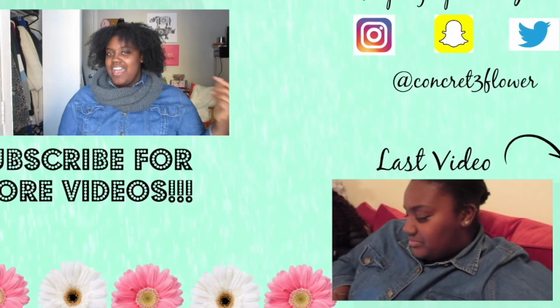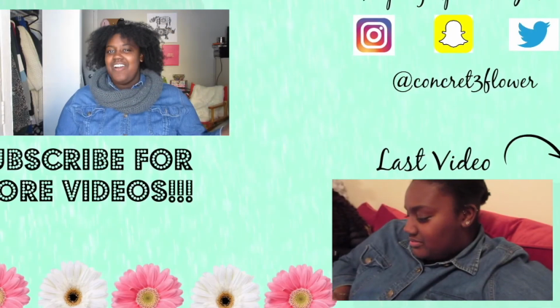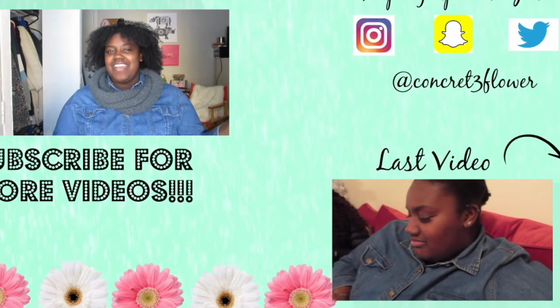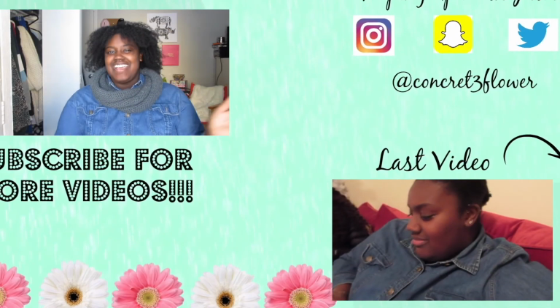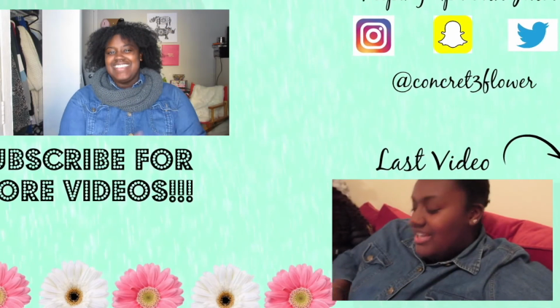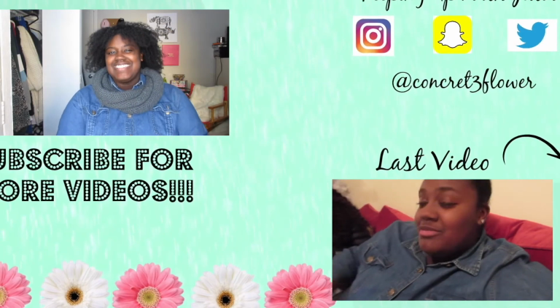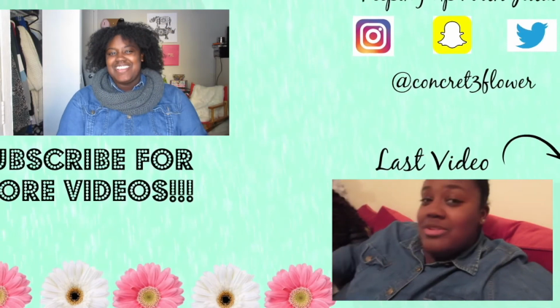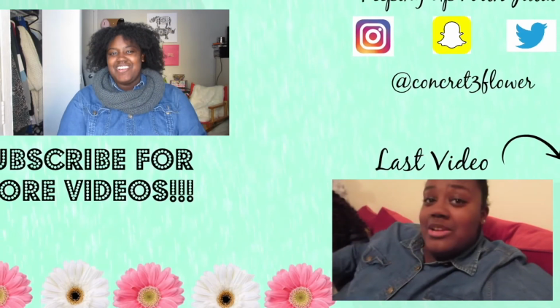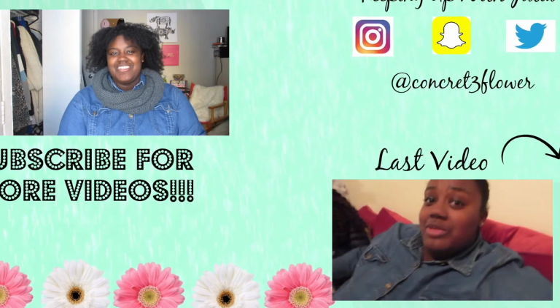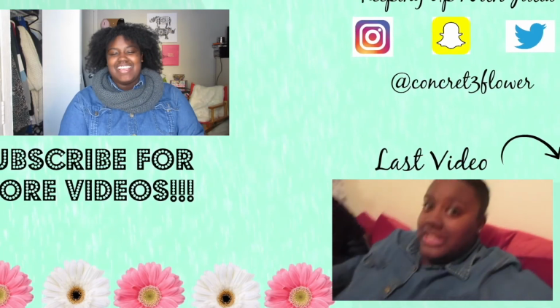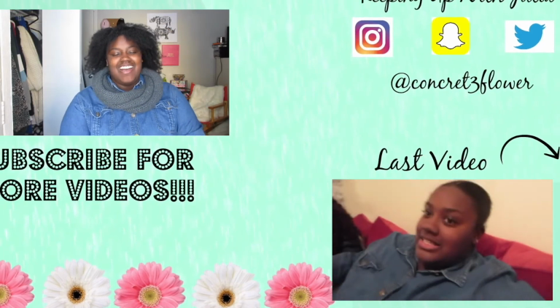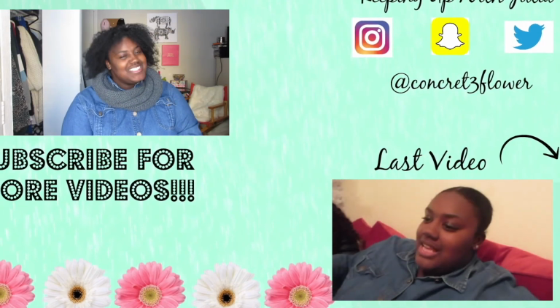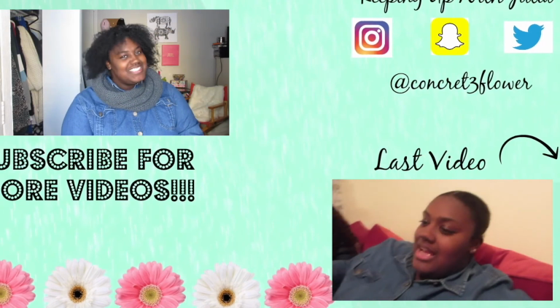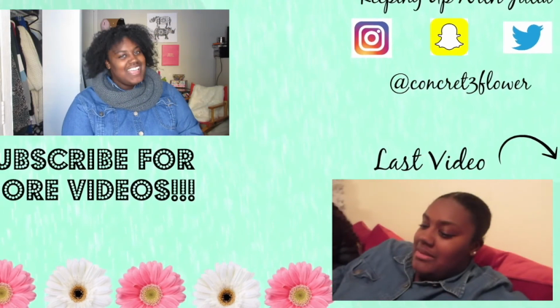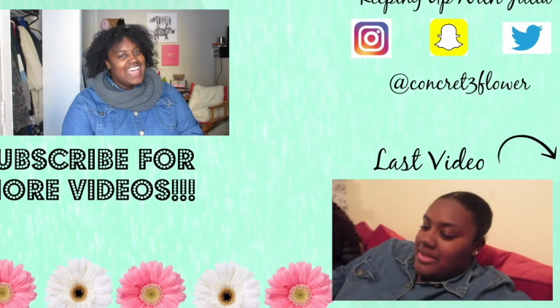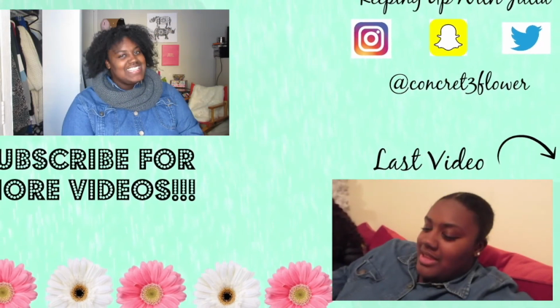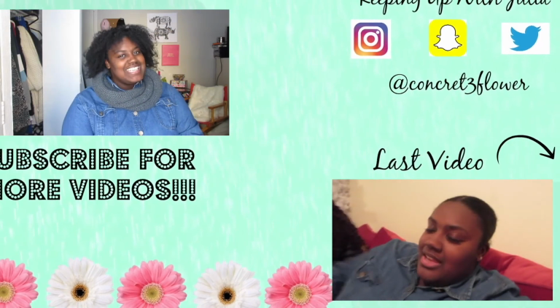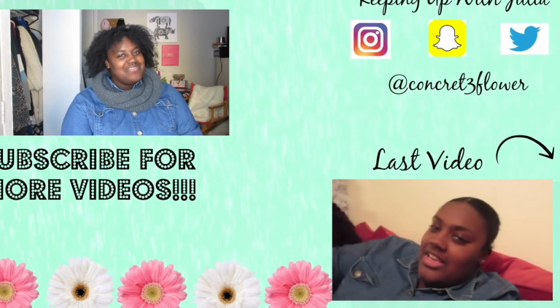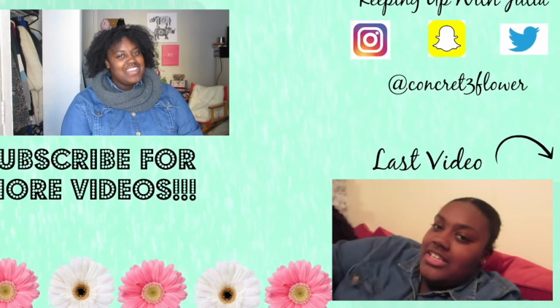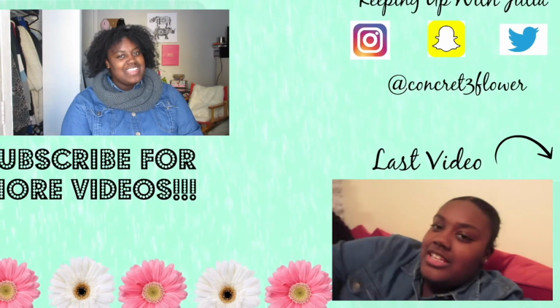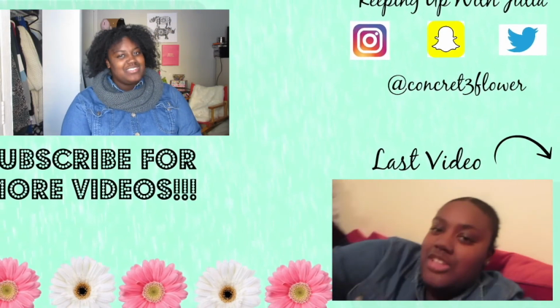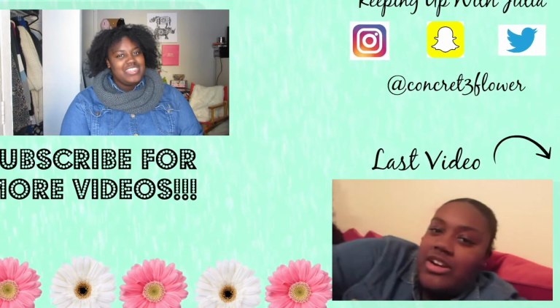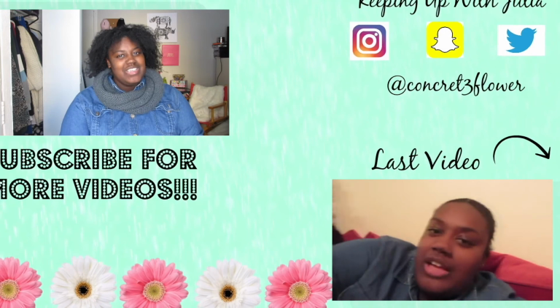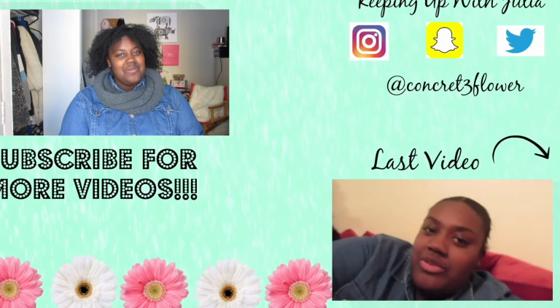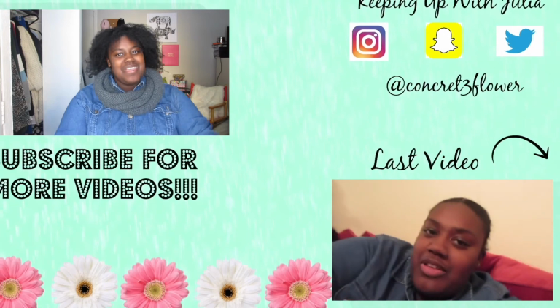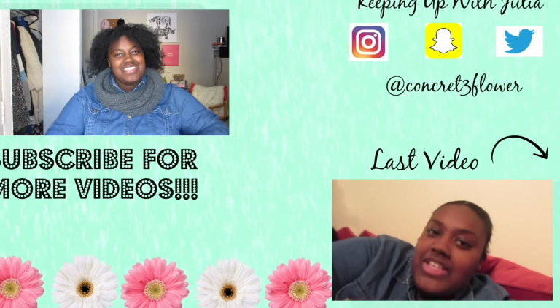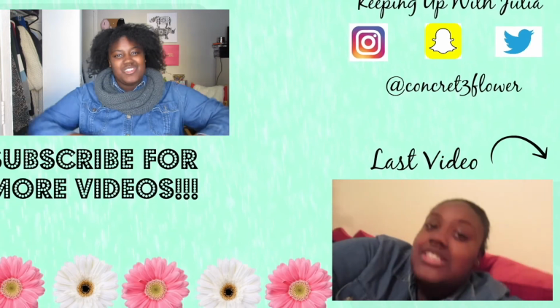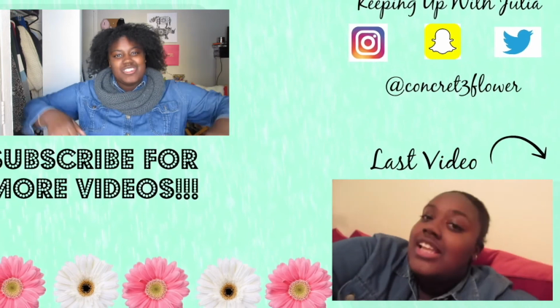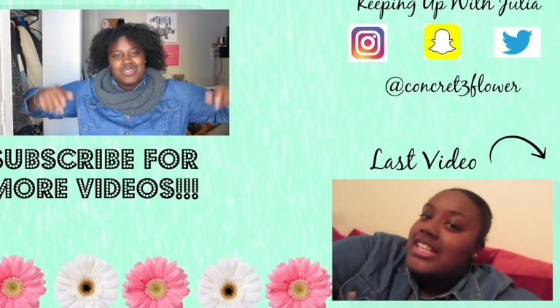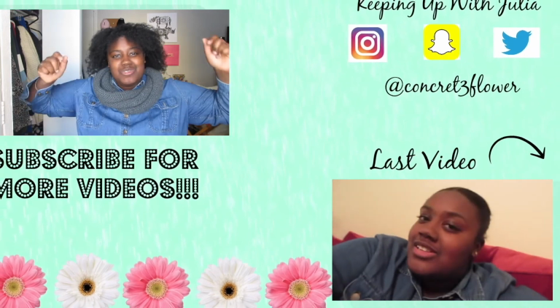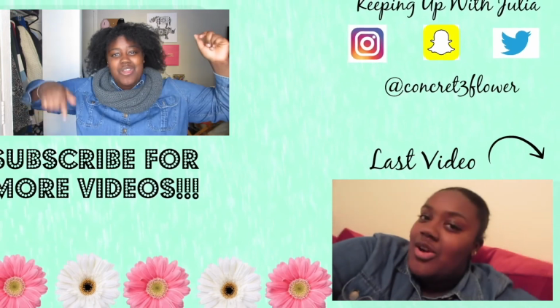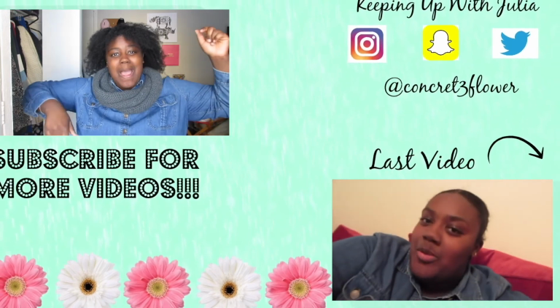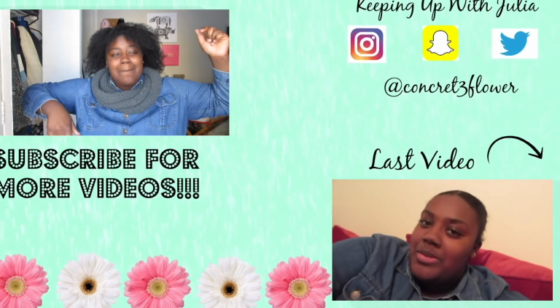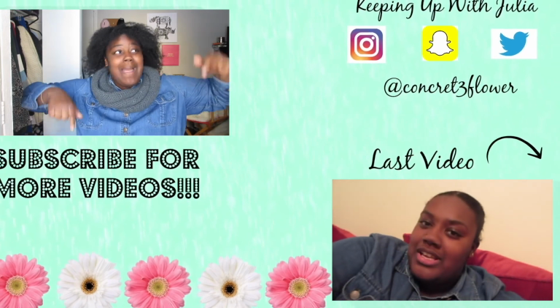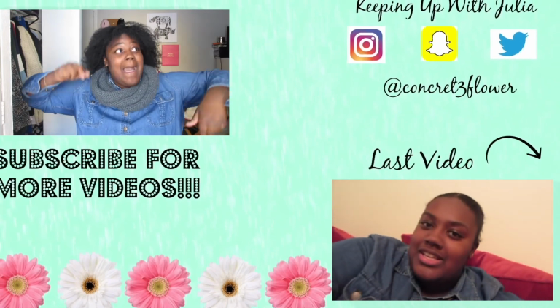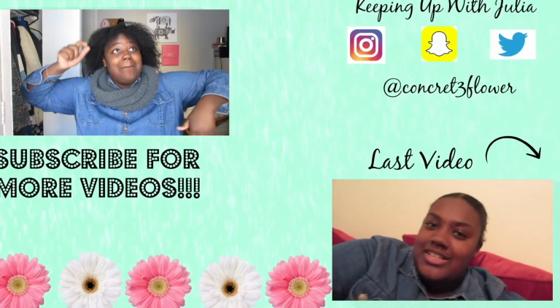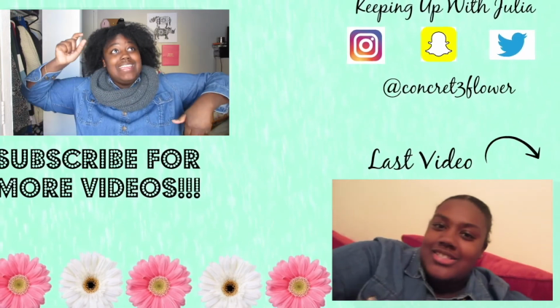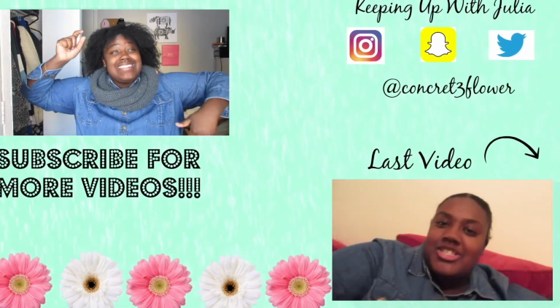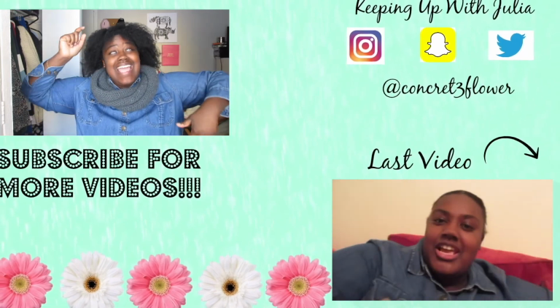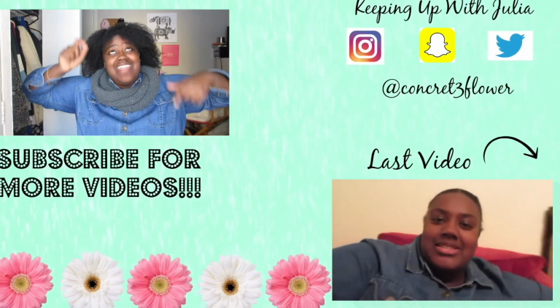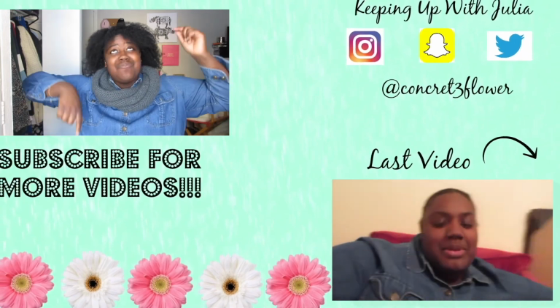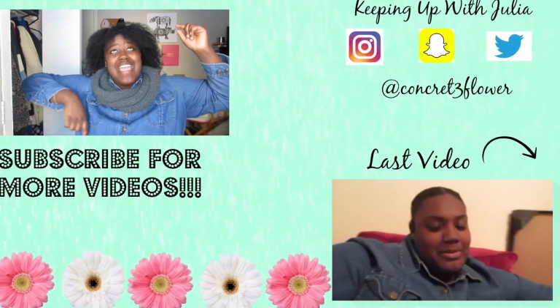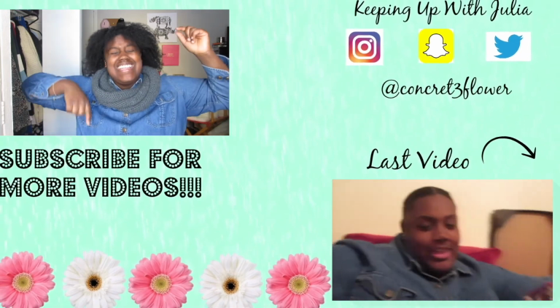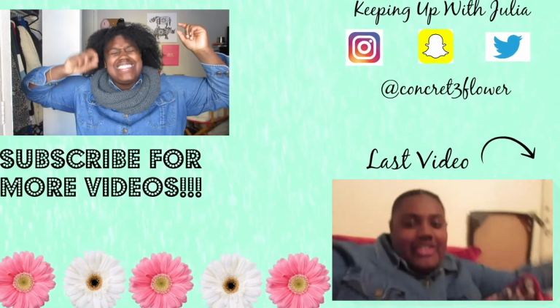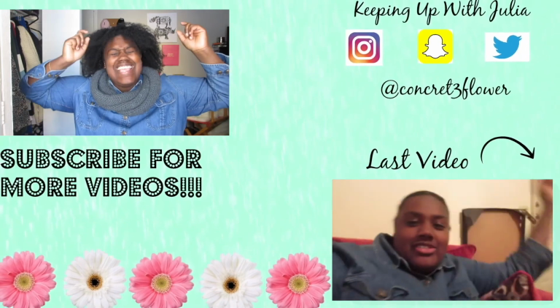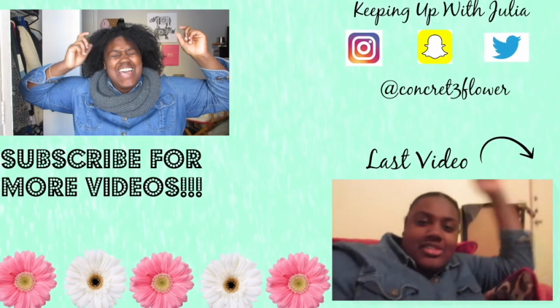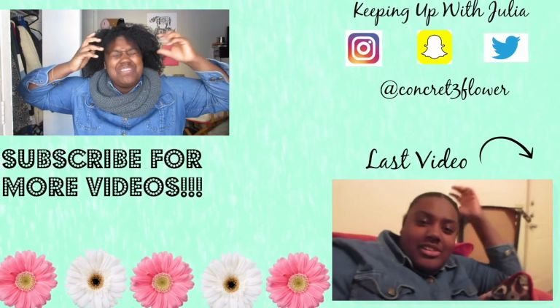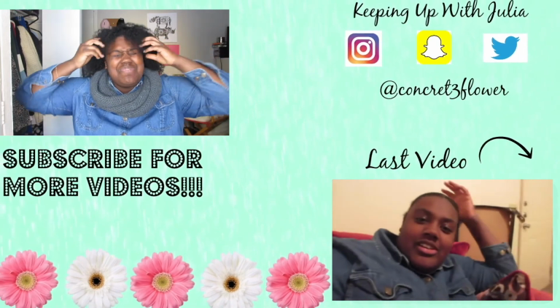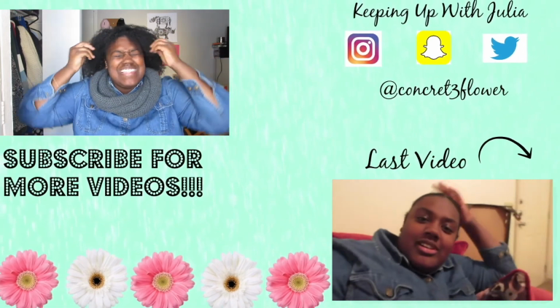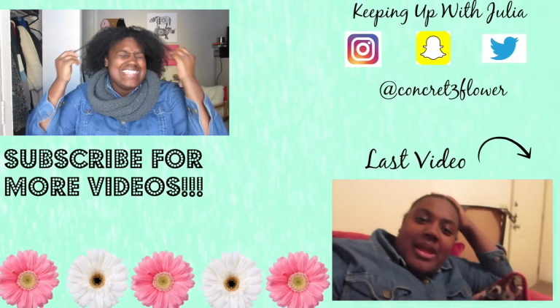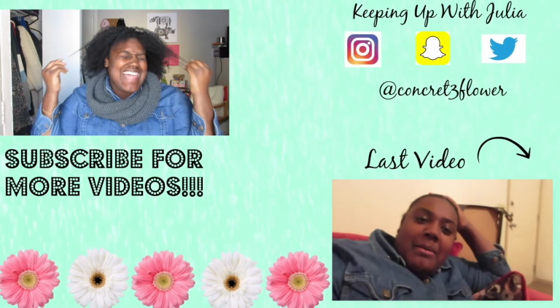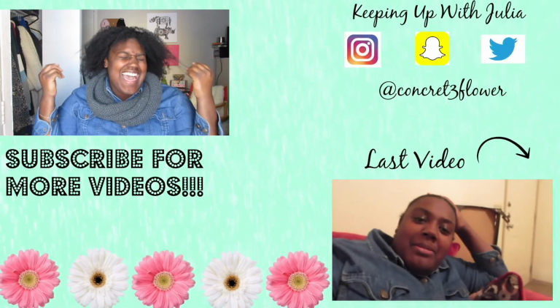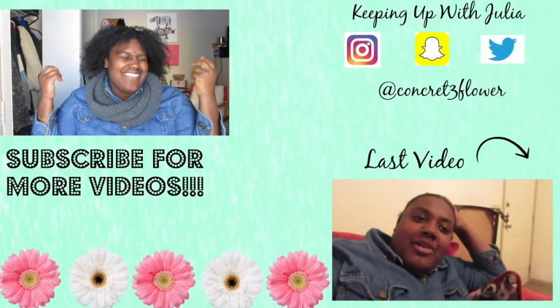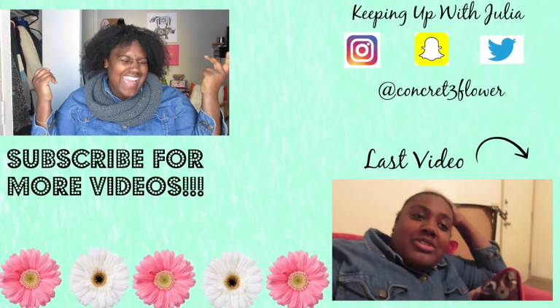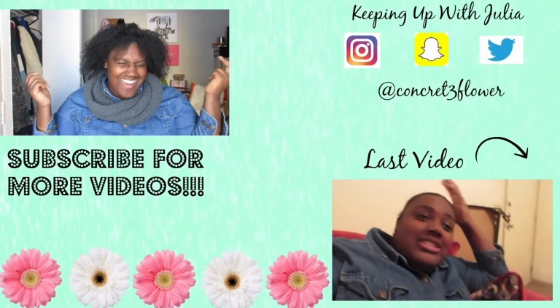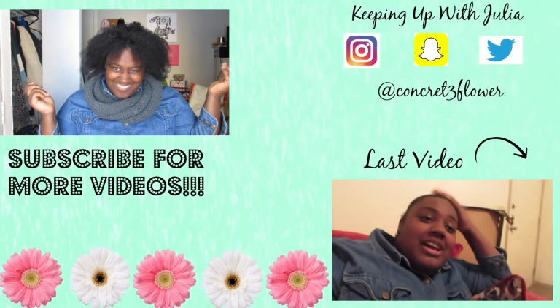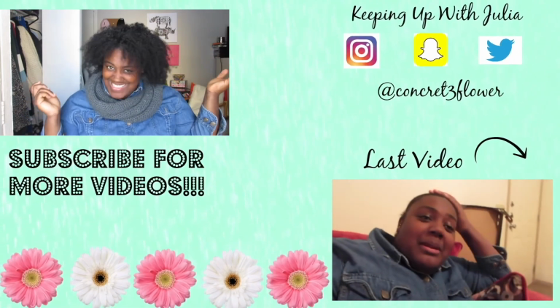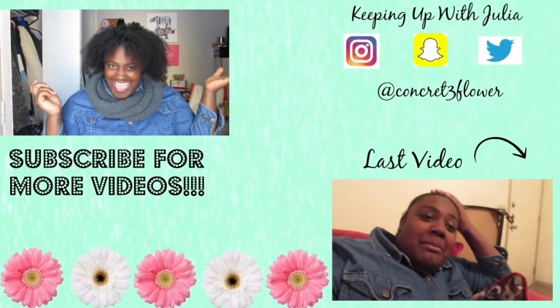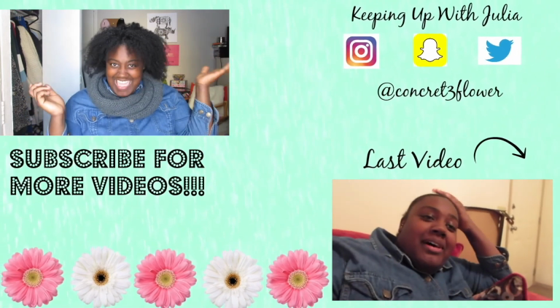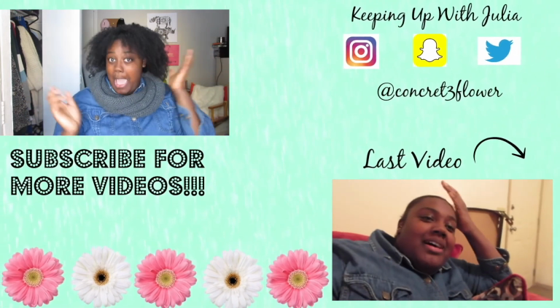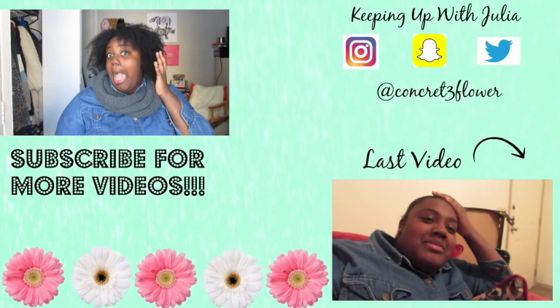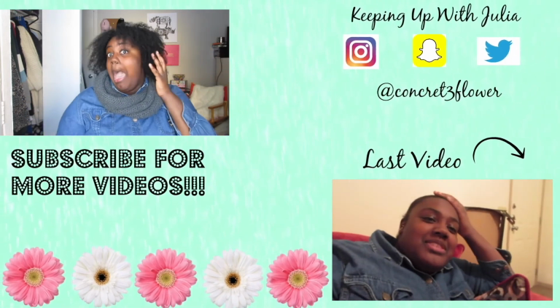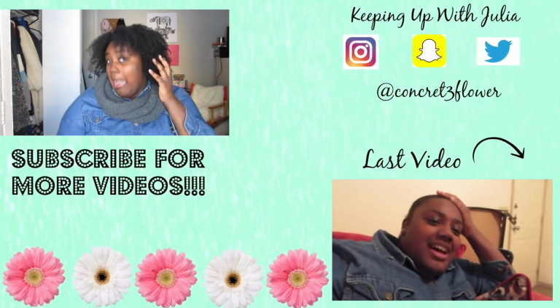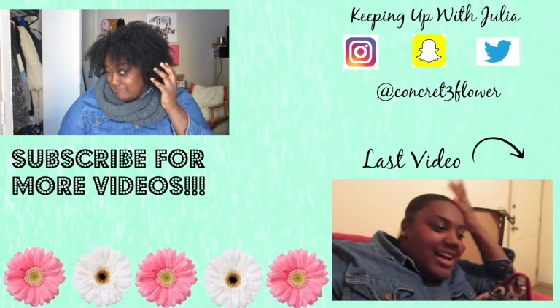I'll see you guys in my next video. Make sure to subscribe, comment, and rate down below.